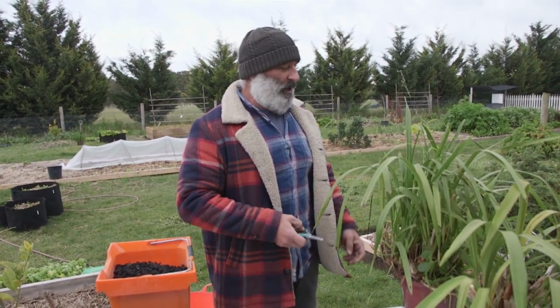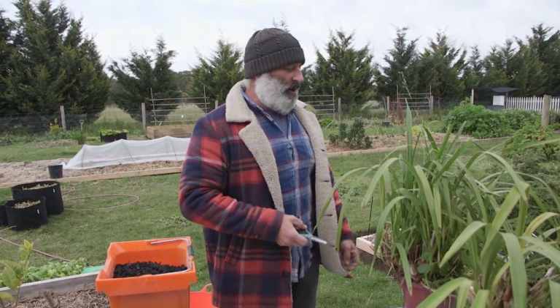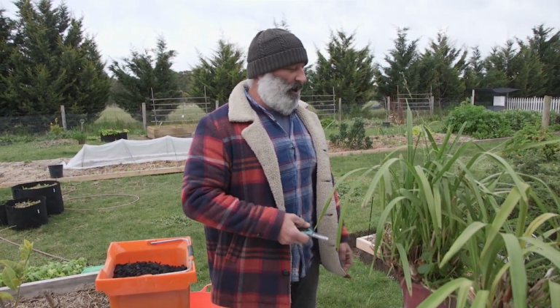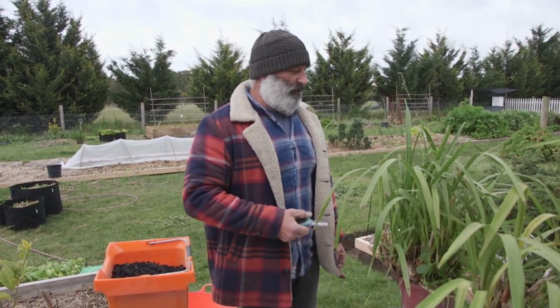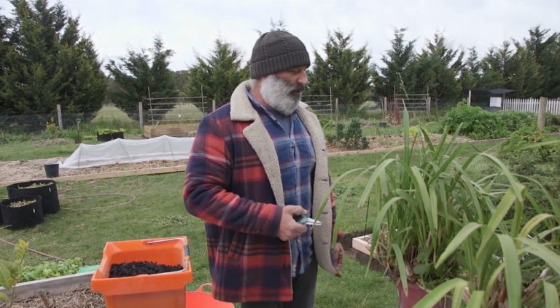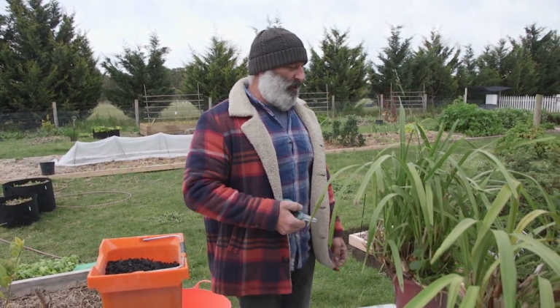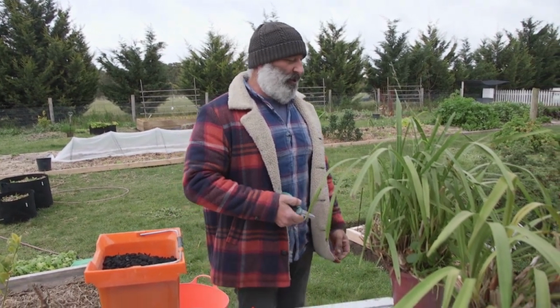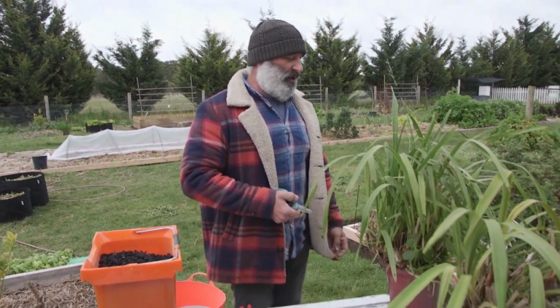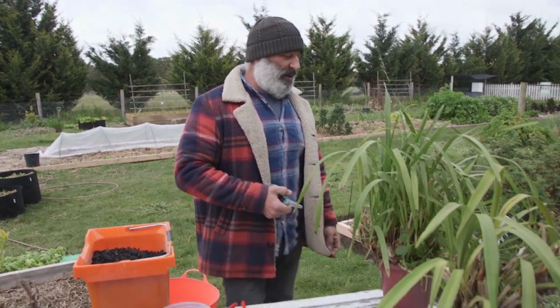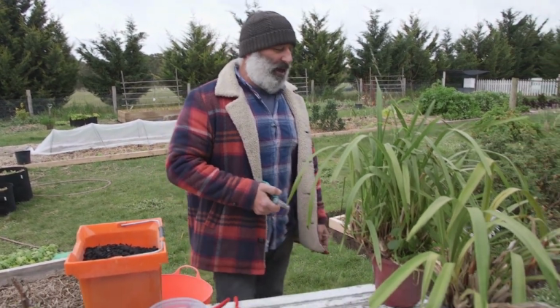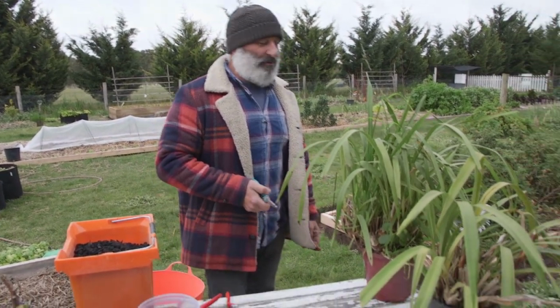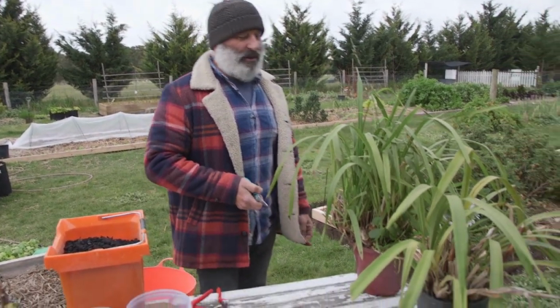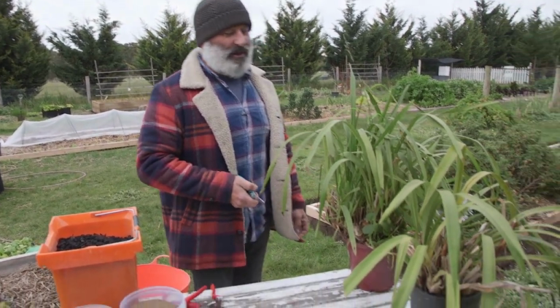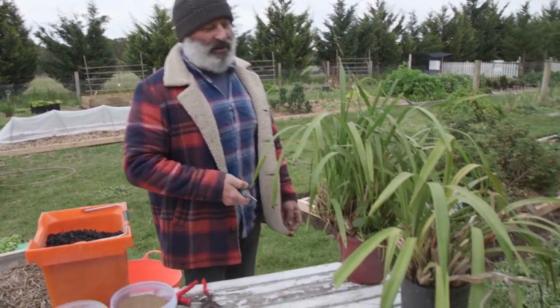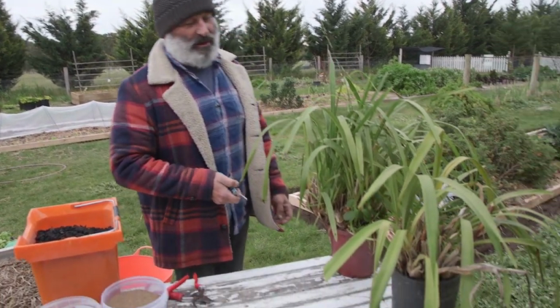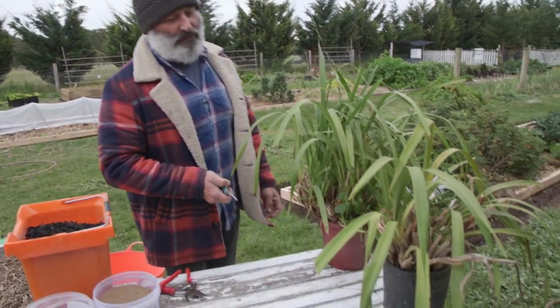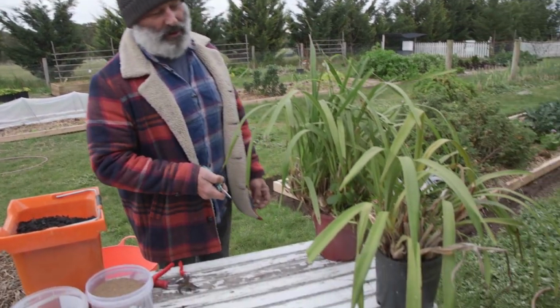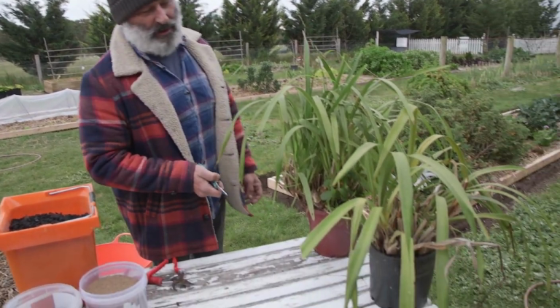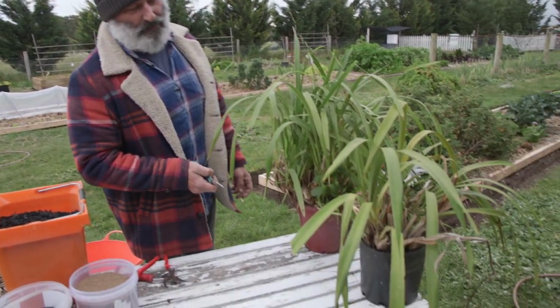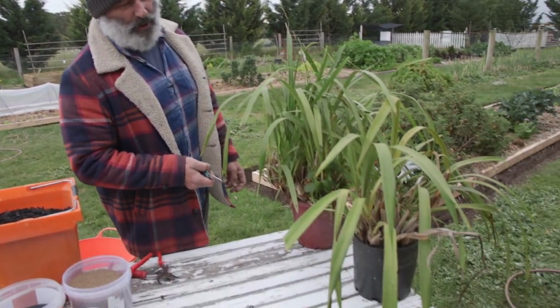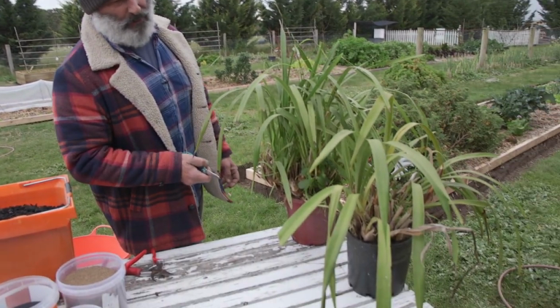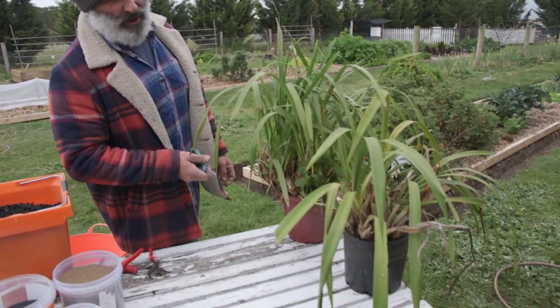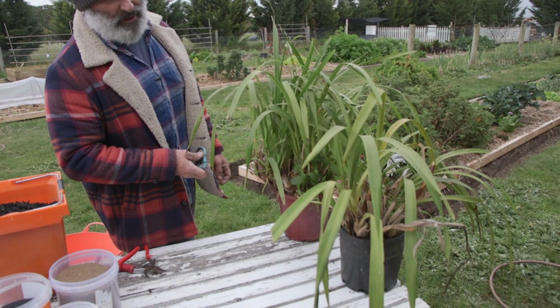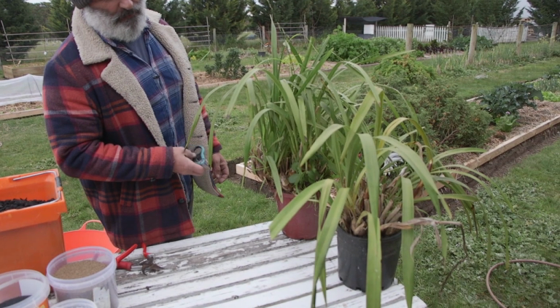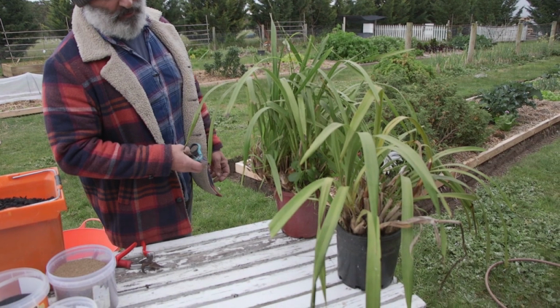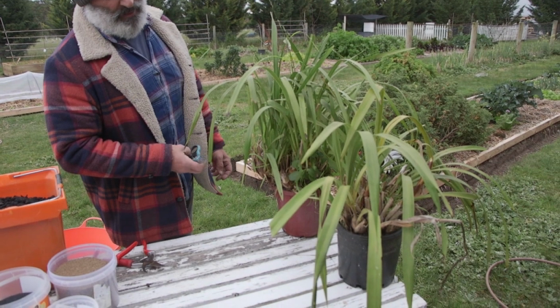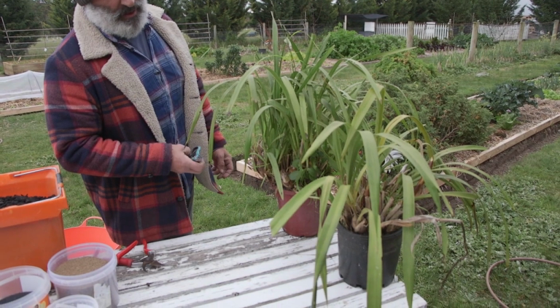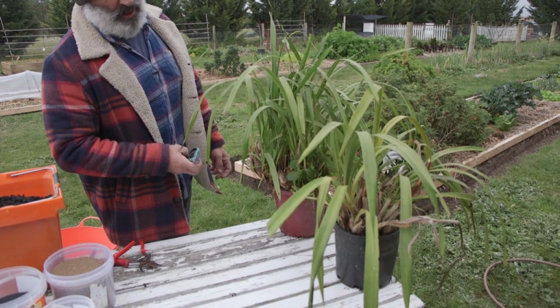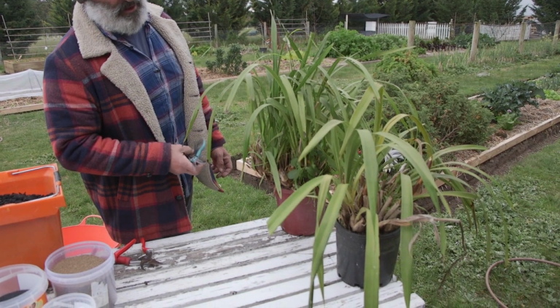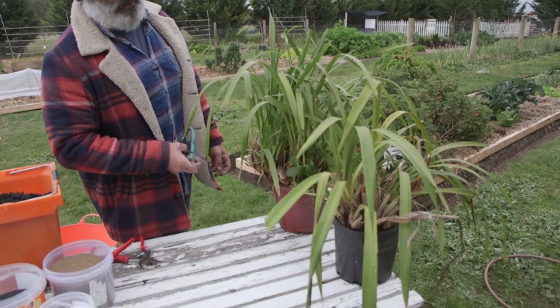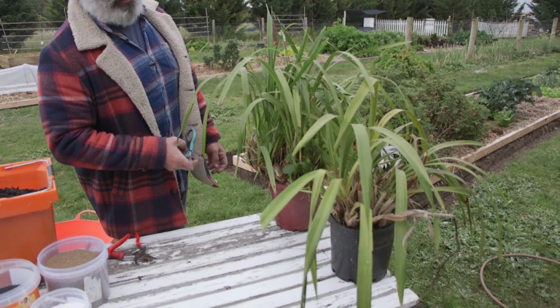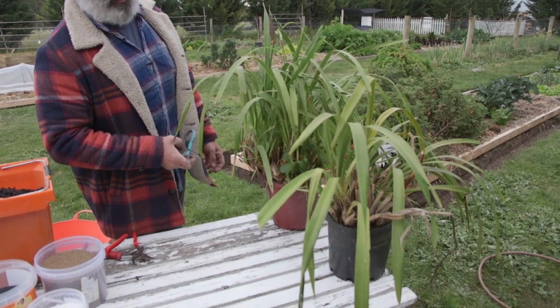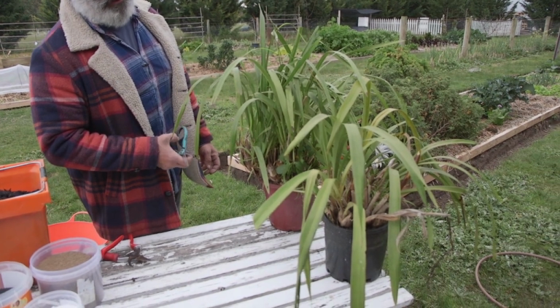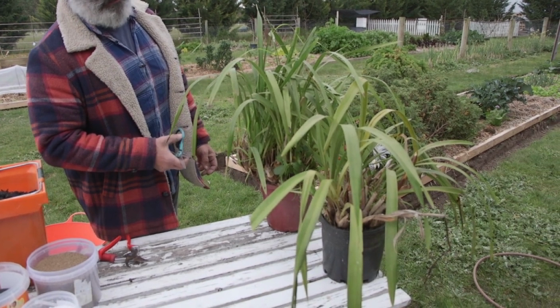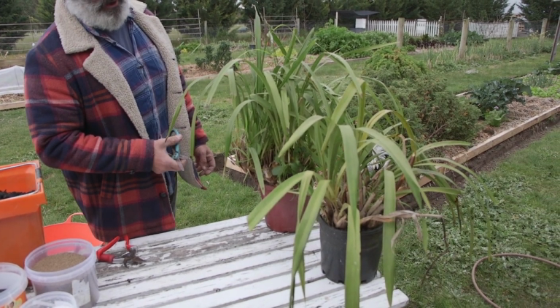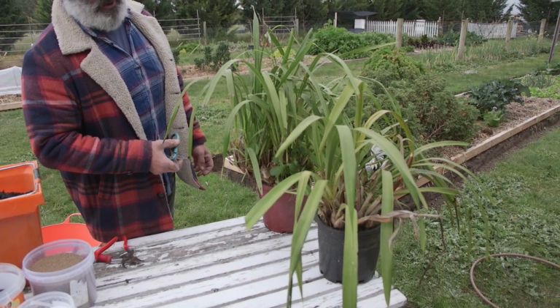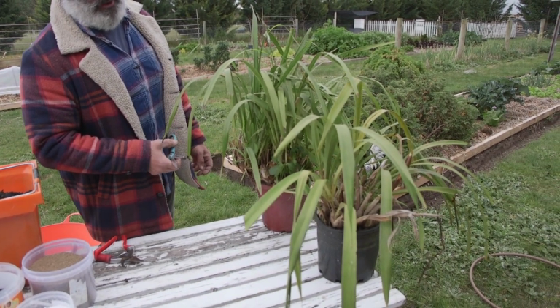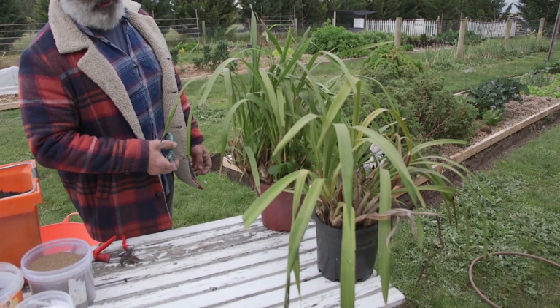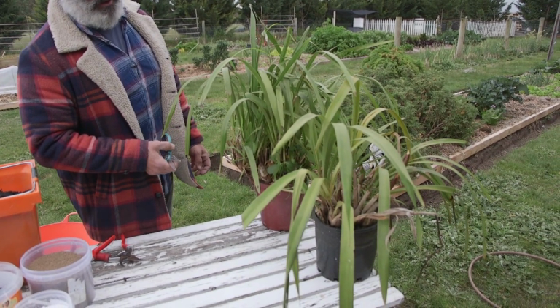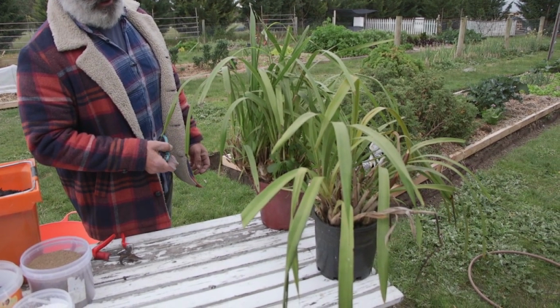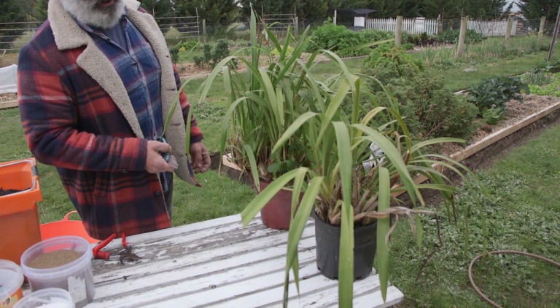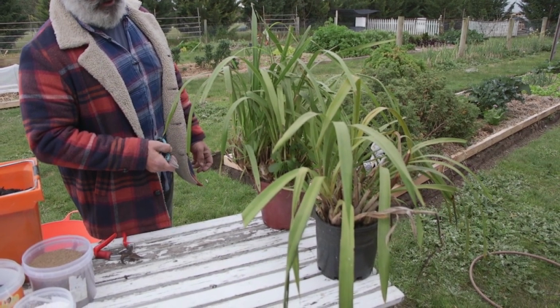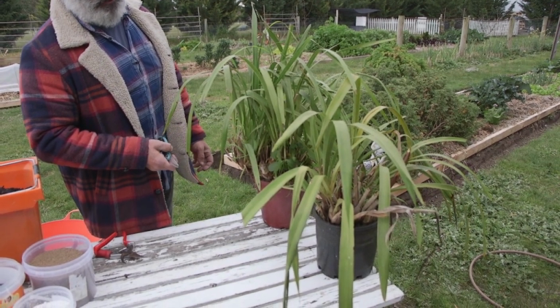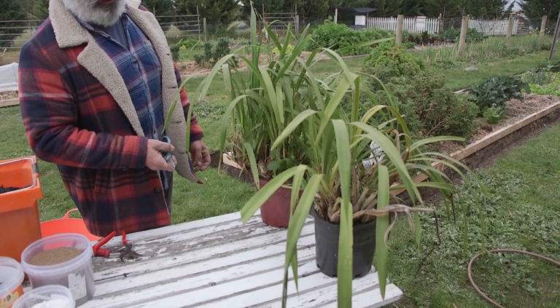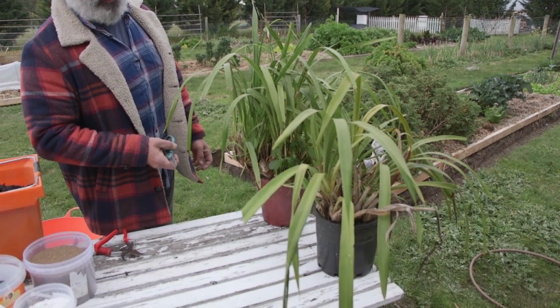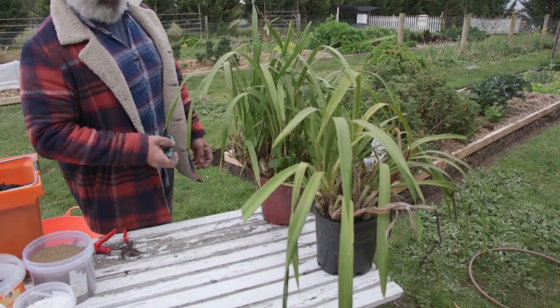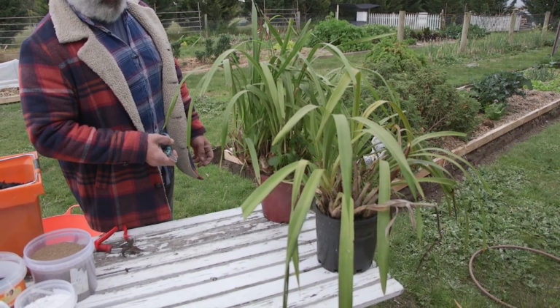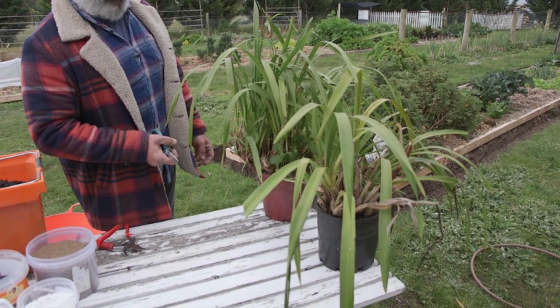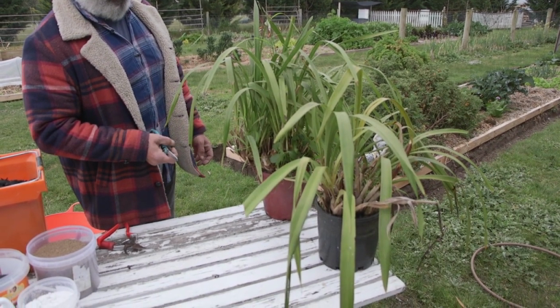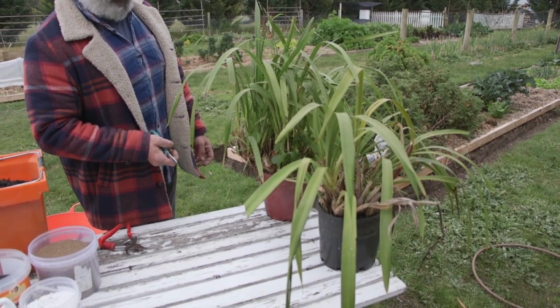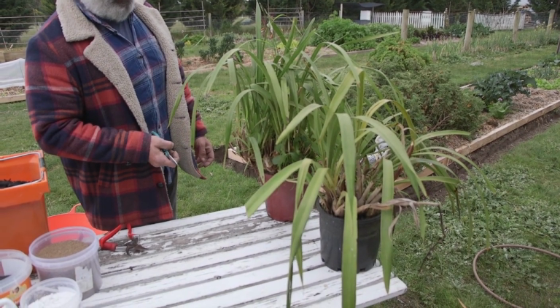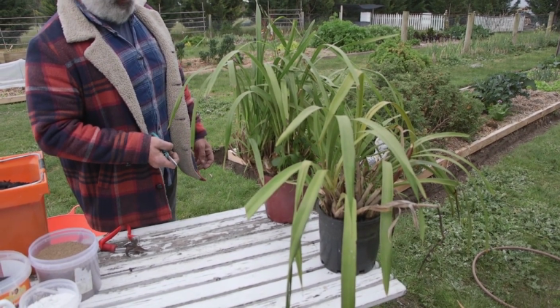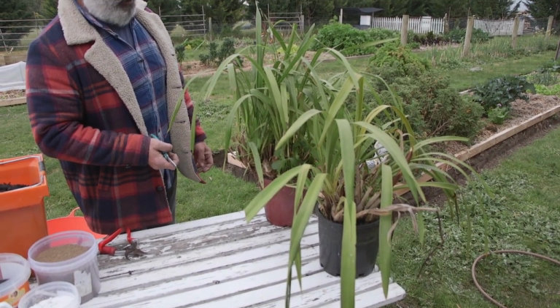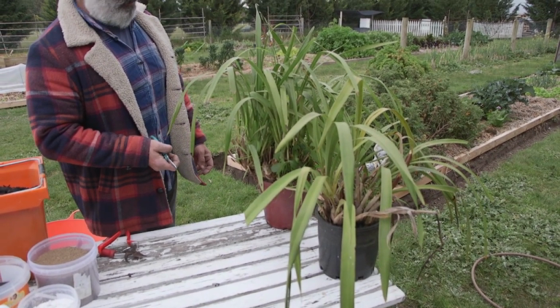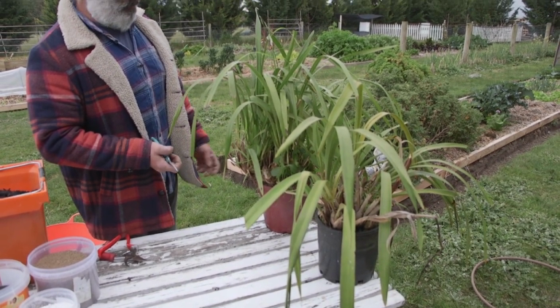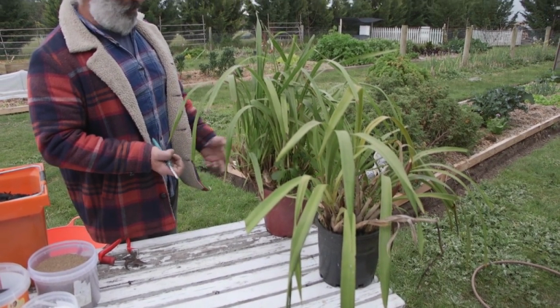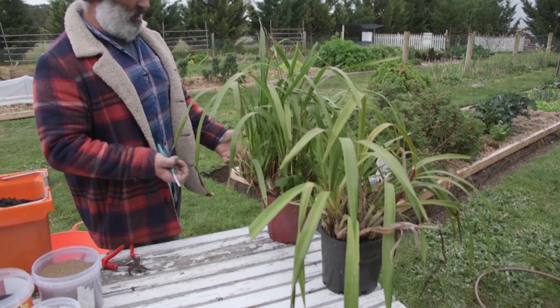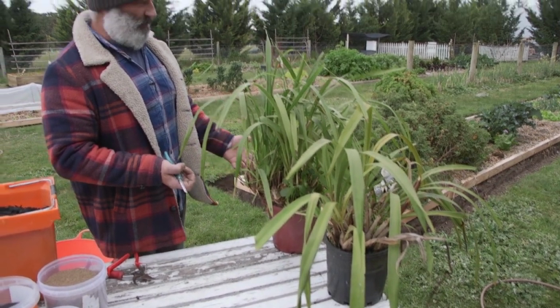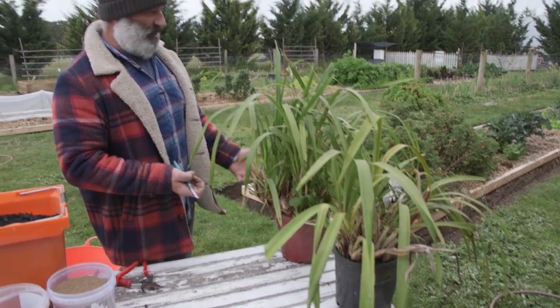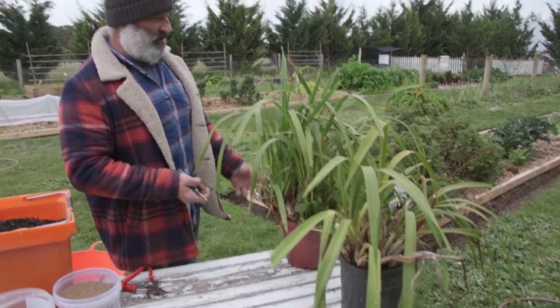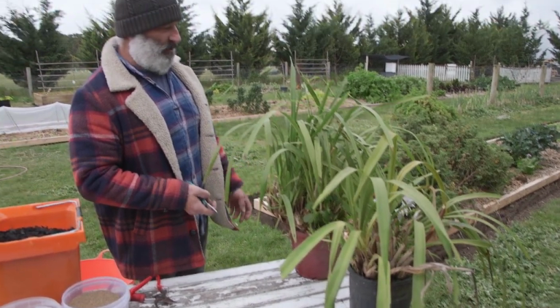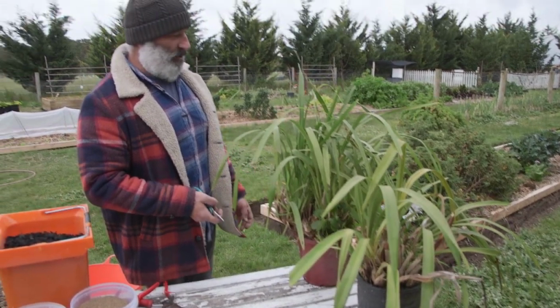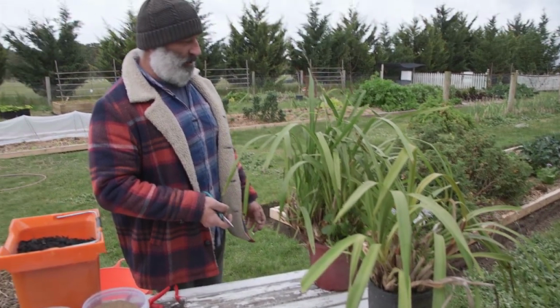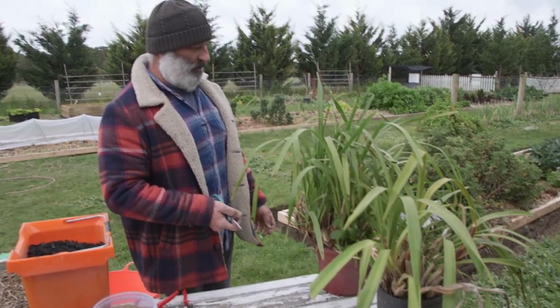Now I've also got a couple here that are completely pot-bound, and the questions being posed to me are: what do you do with an orchid? How do you transplant an orchid?